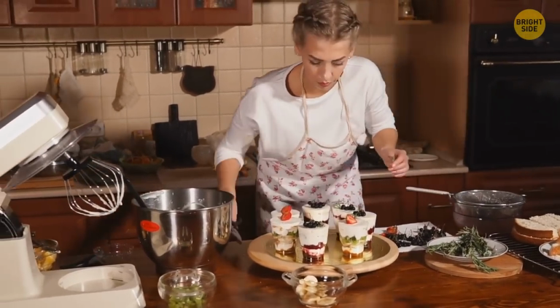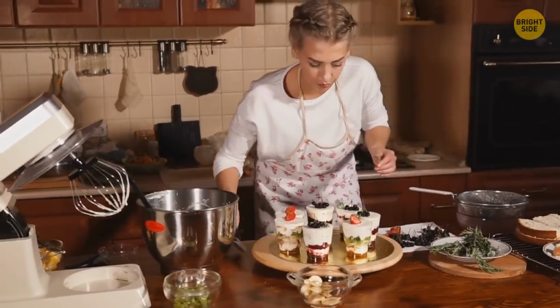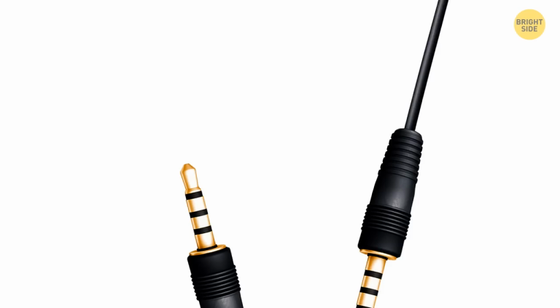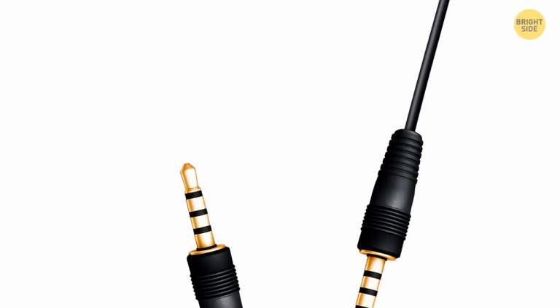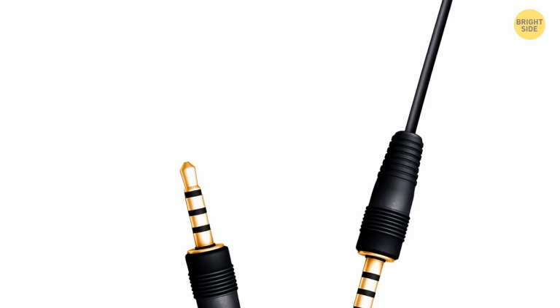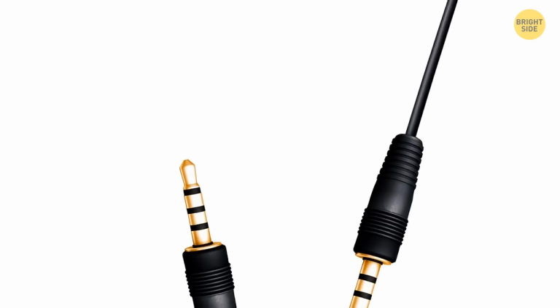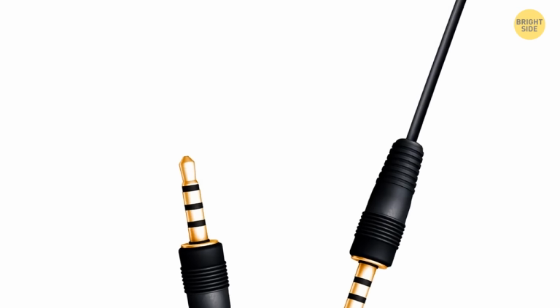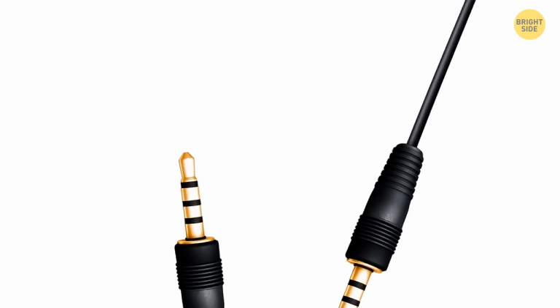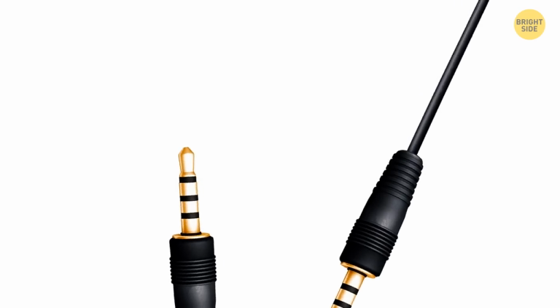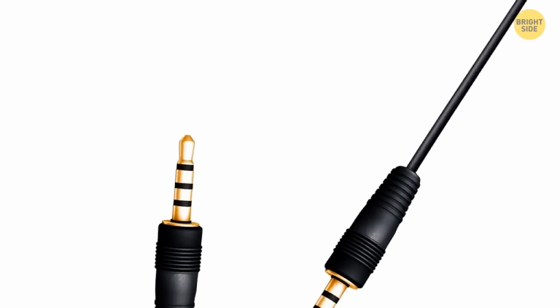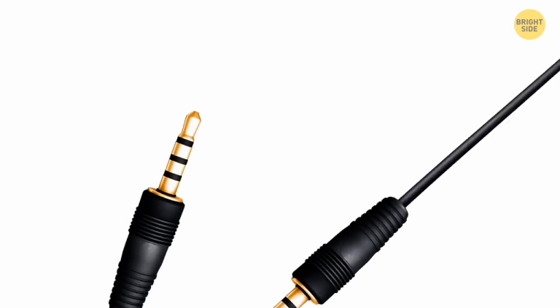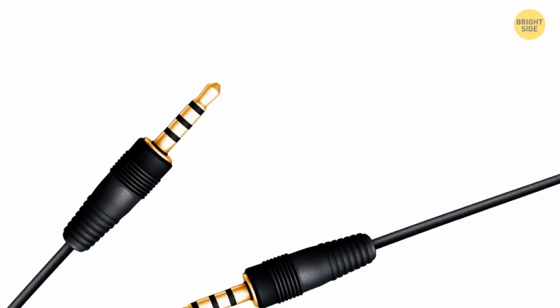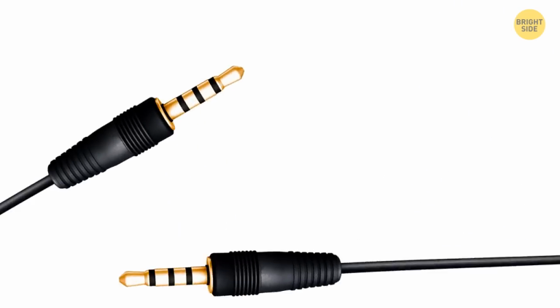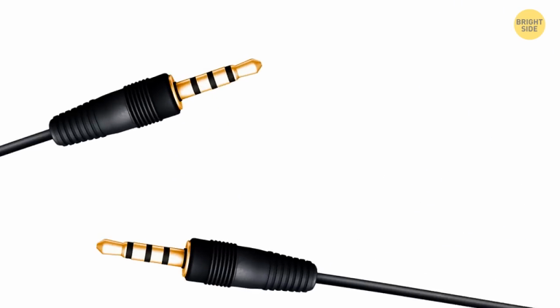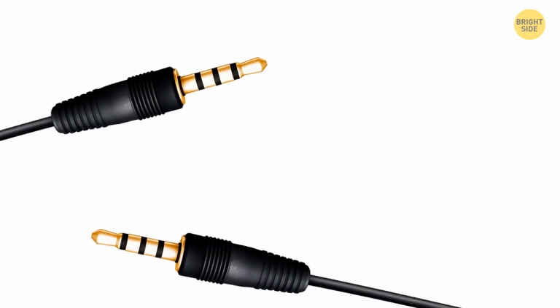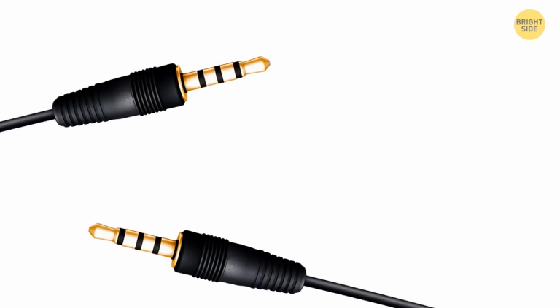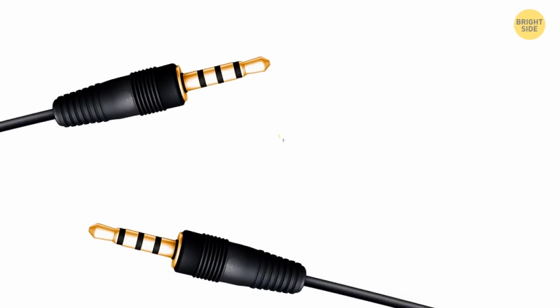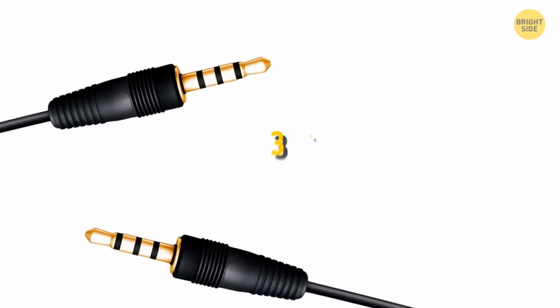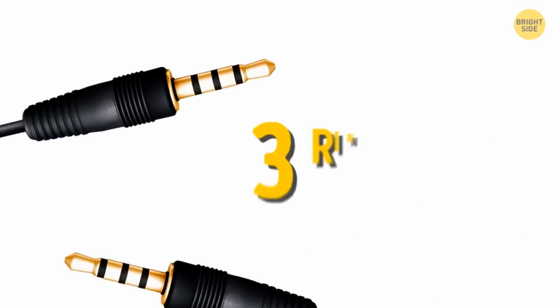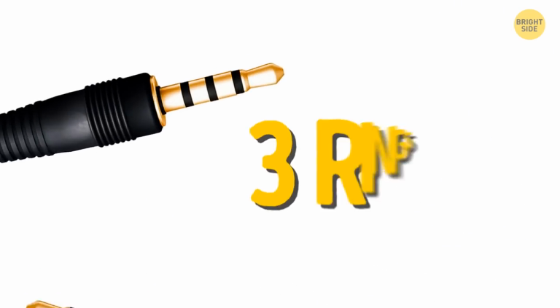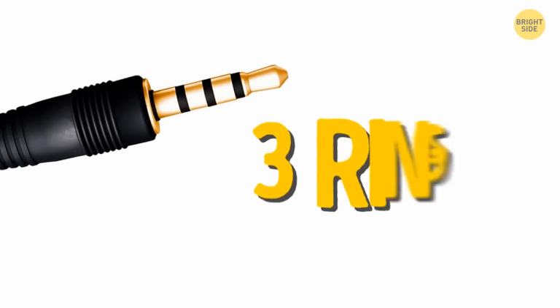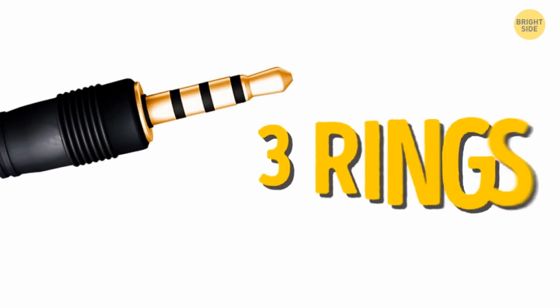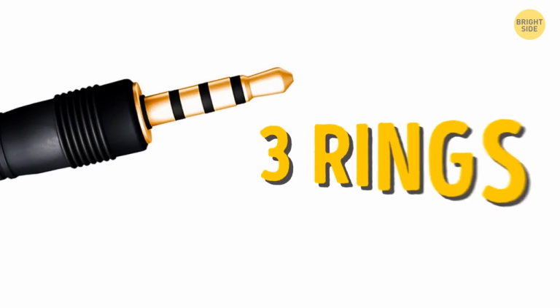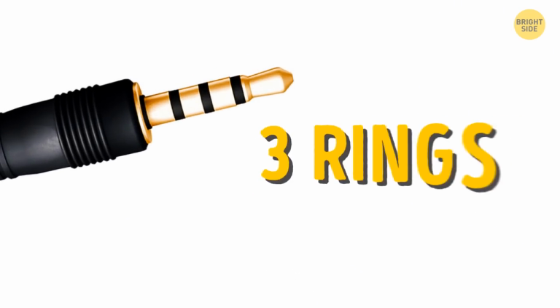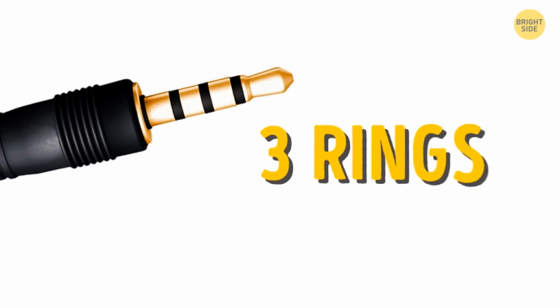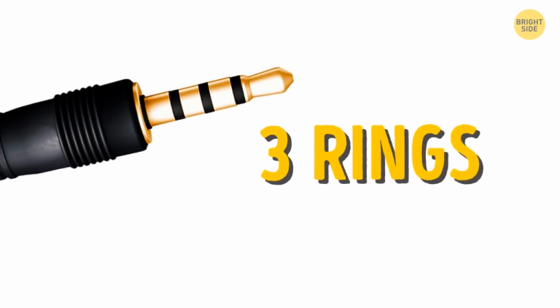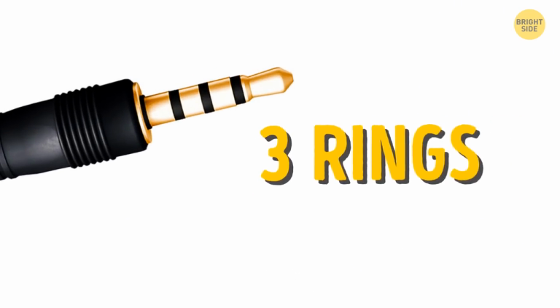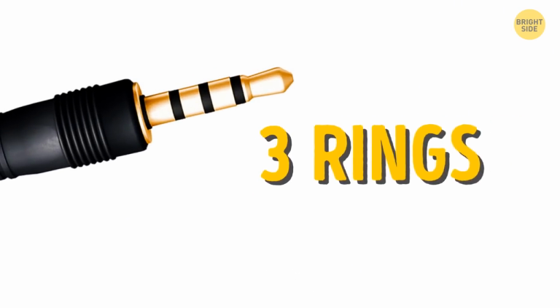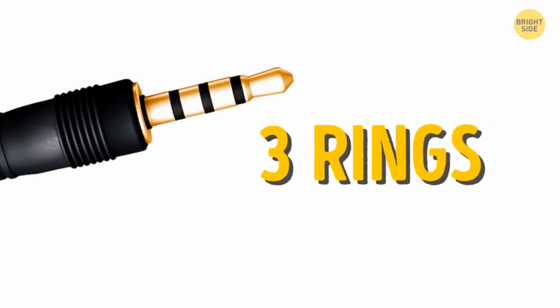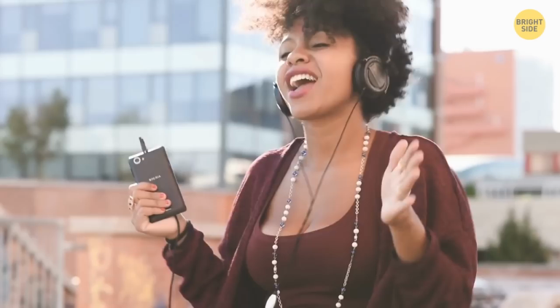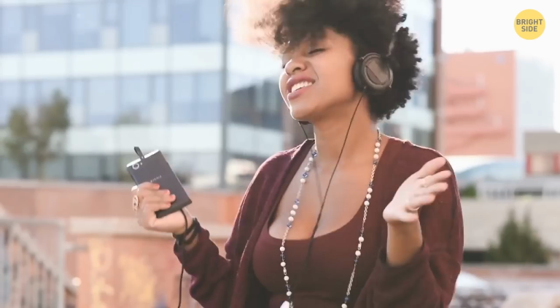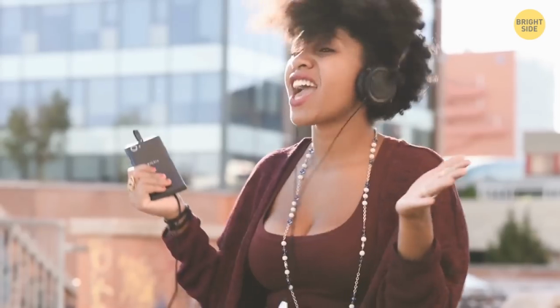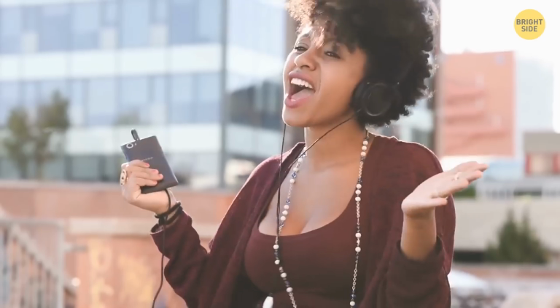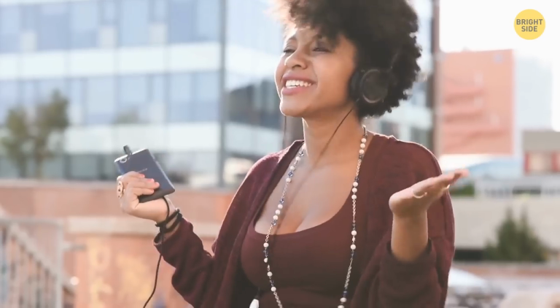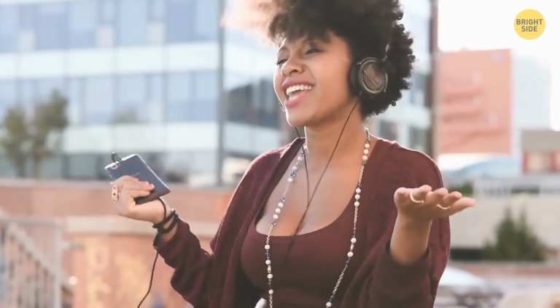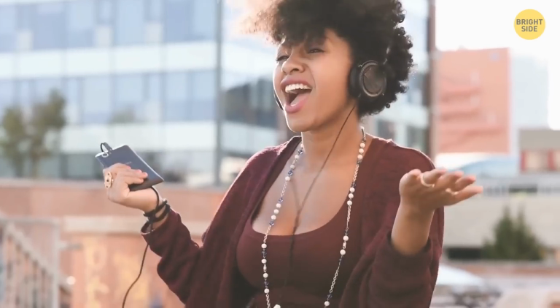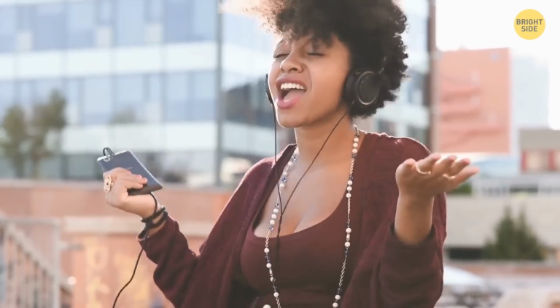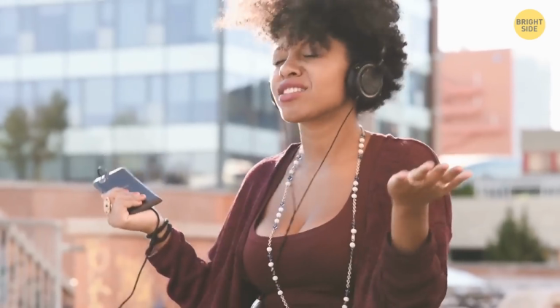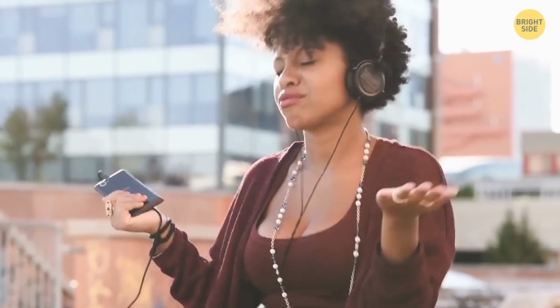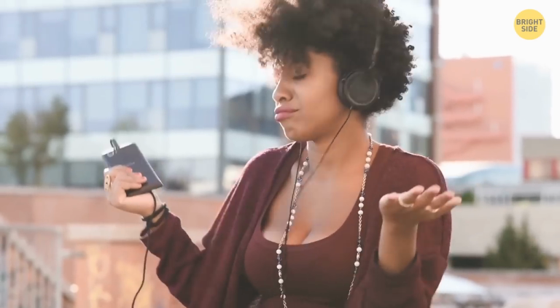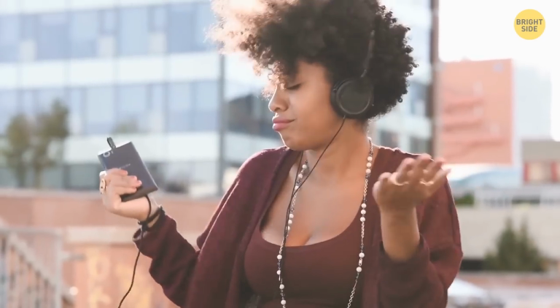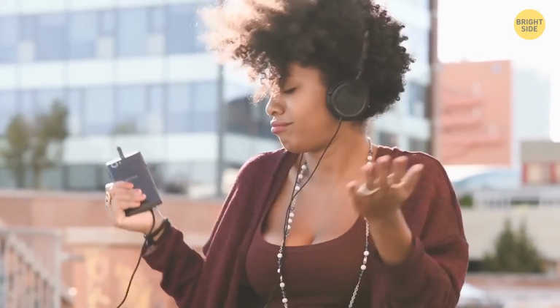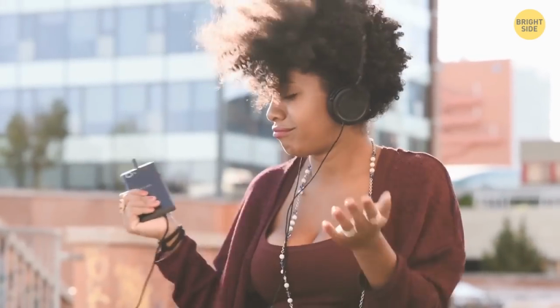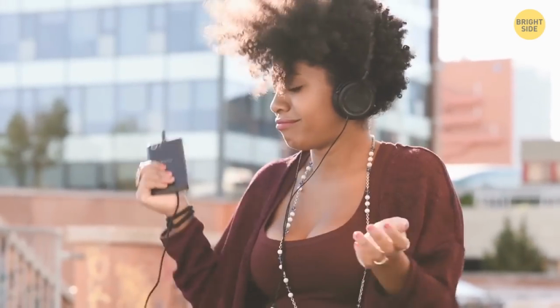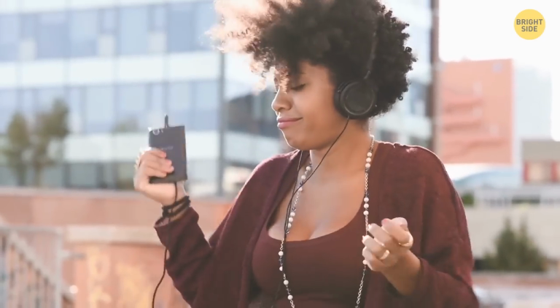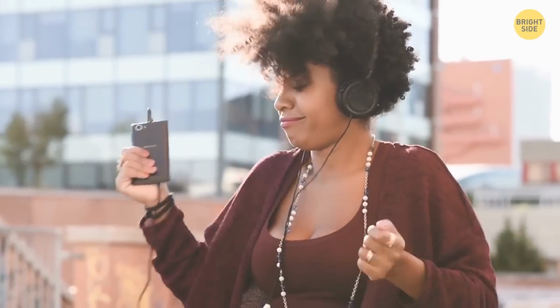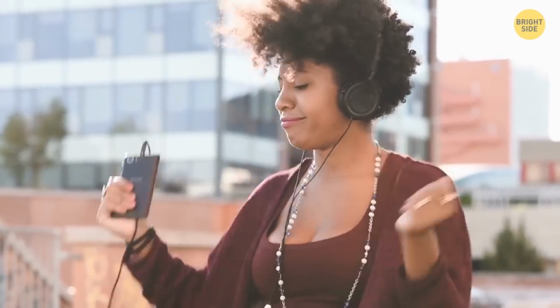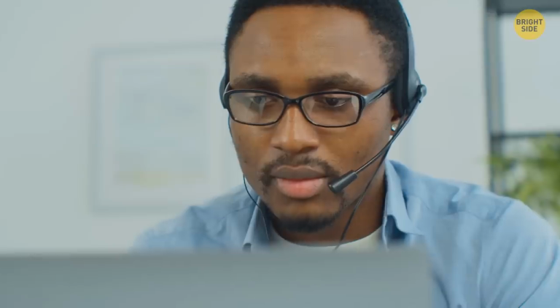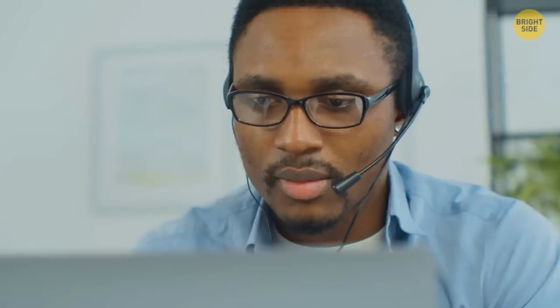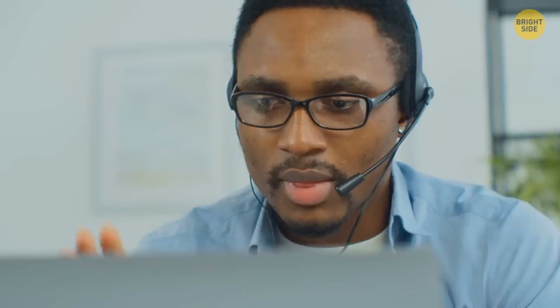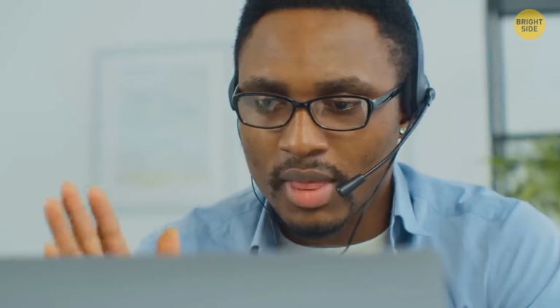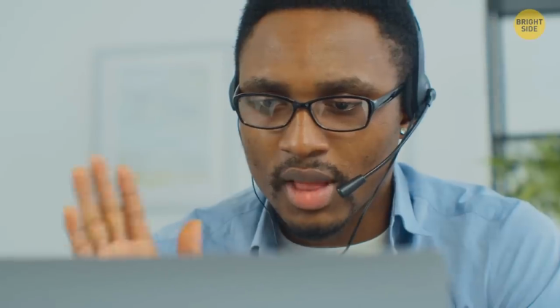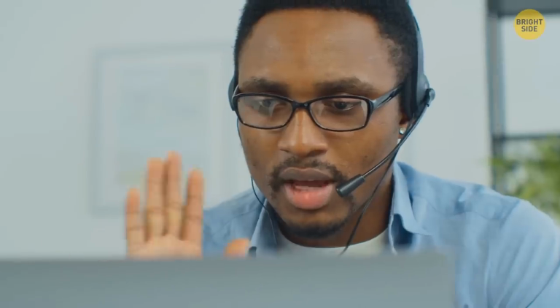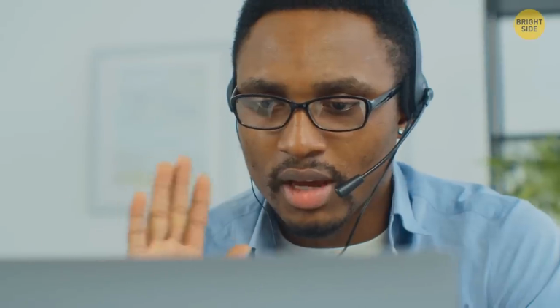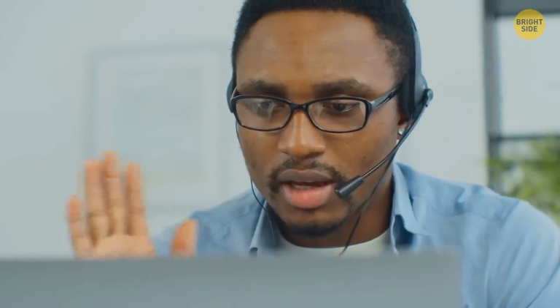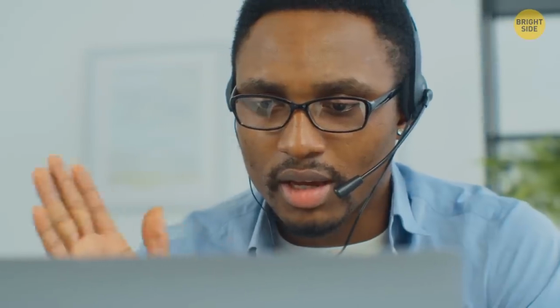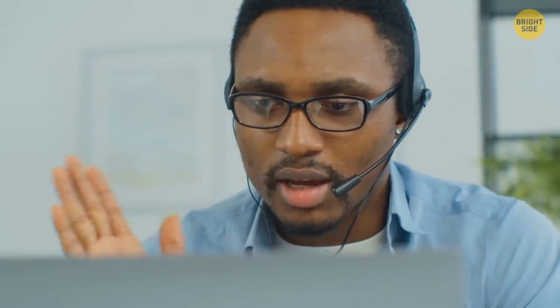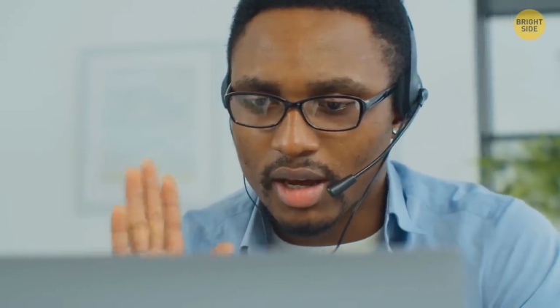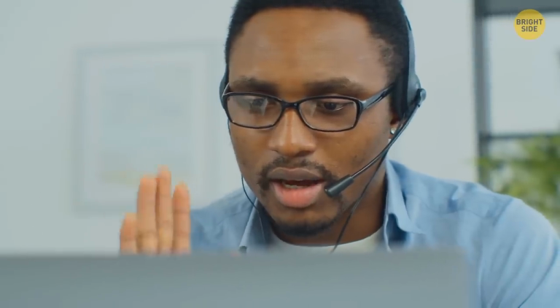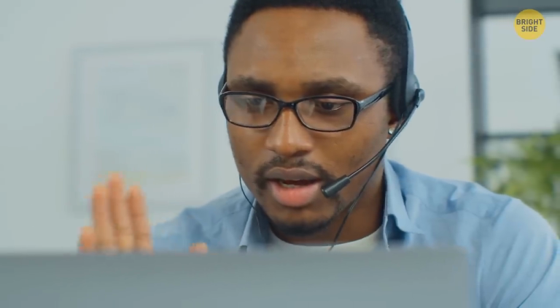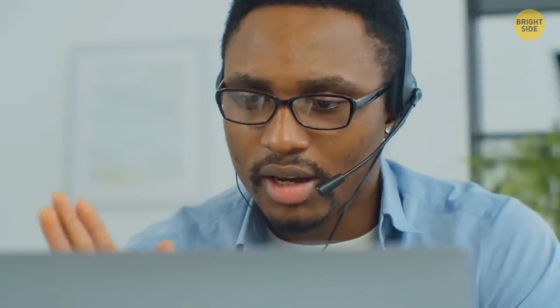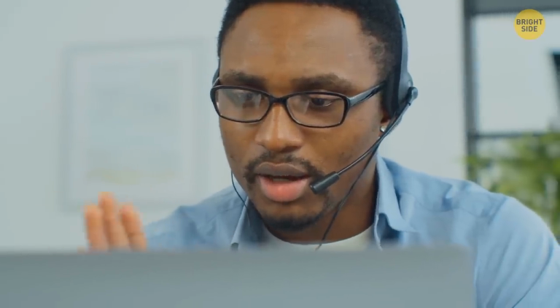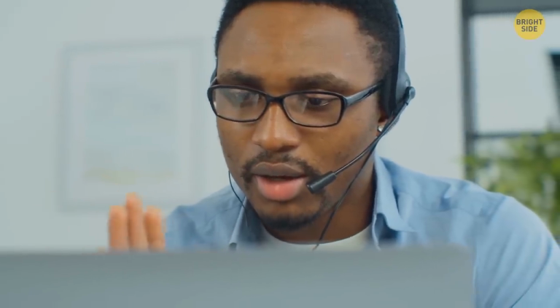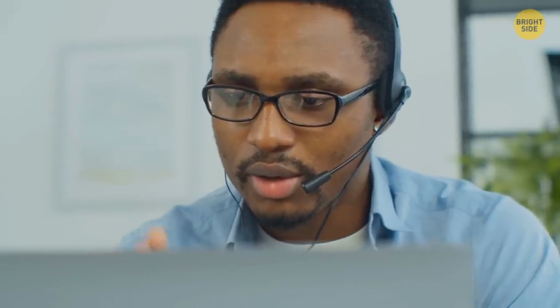If your audio jack has three rings, it means your device can produce stereo sound, and your earphones have the microphone function.